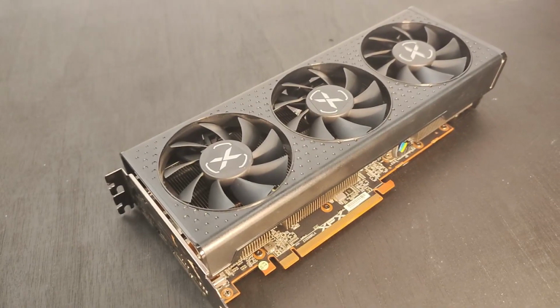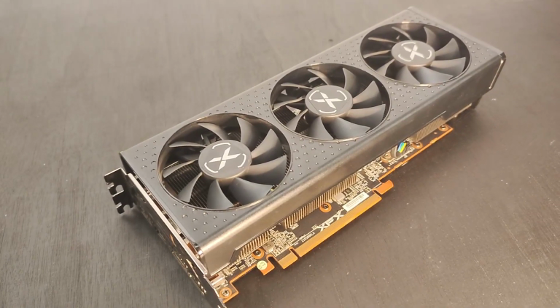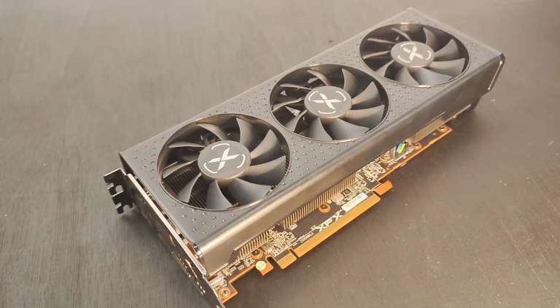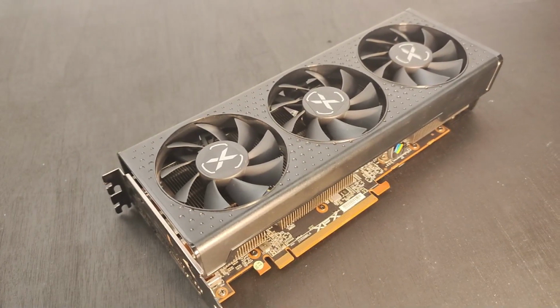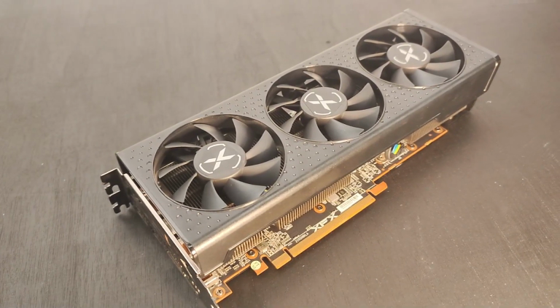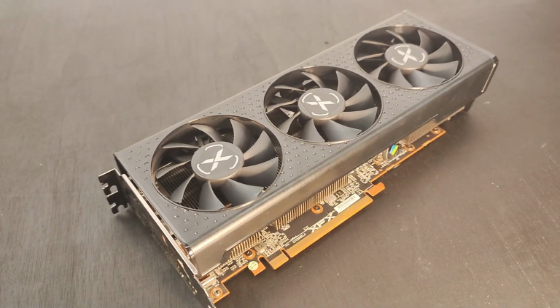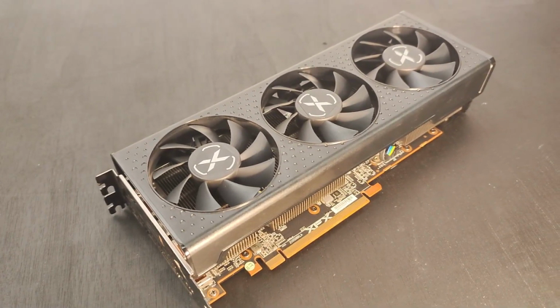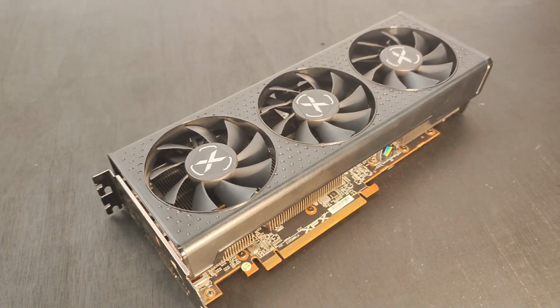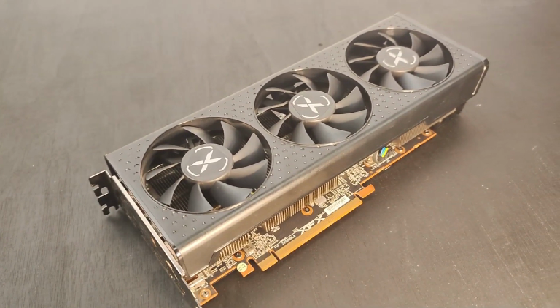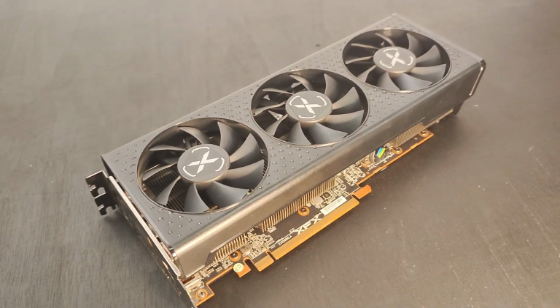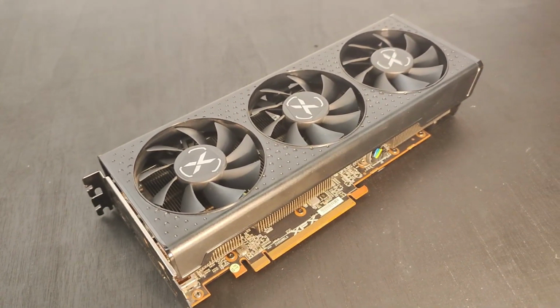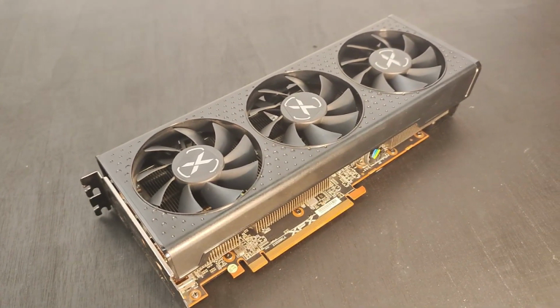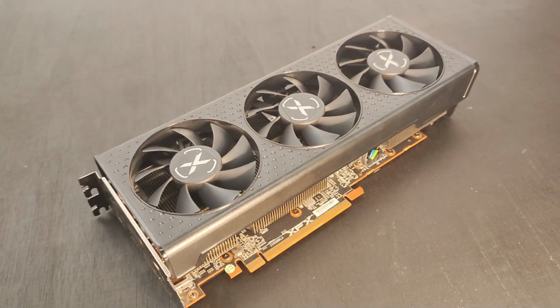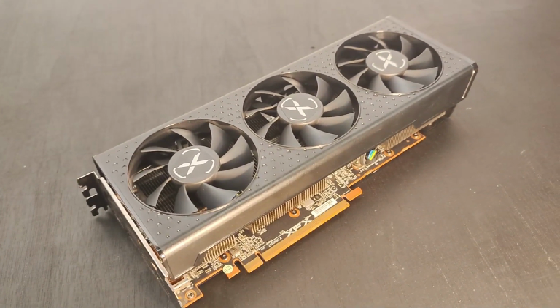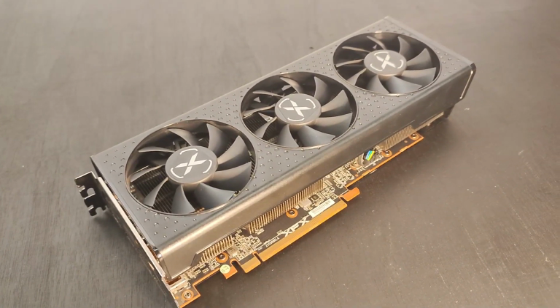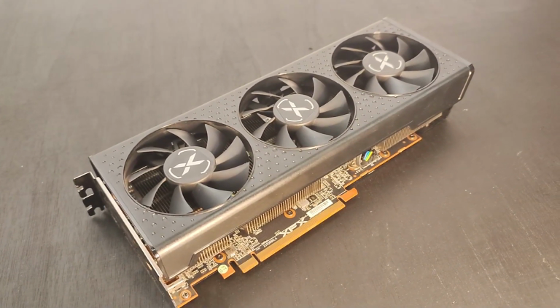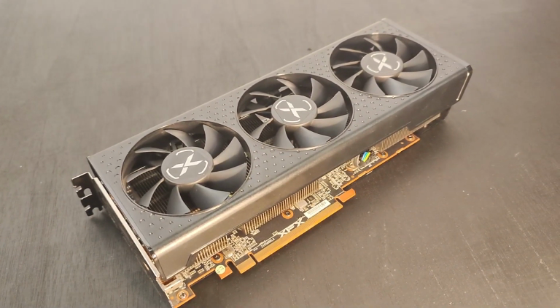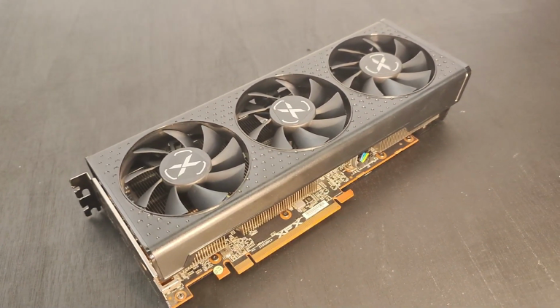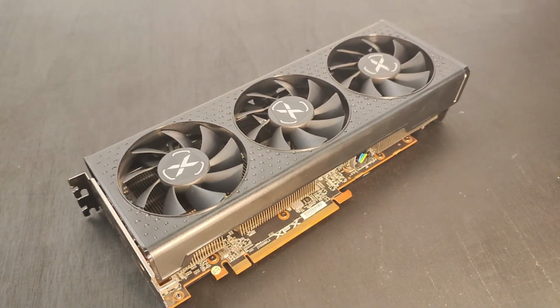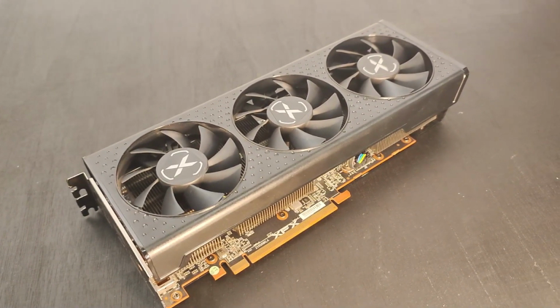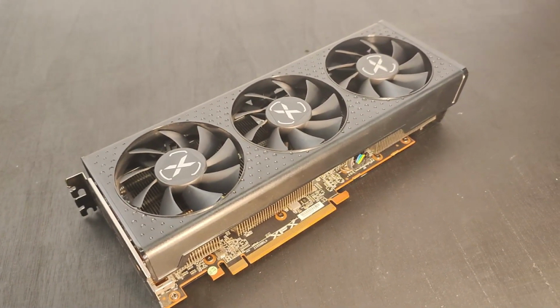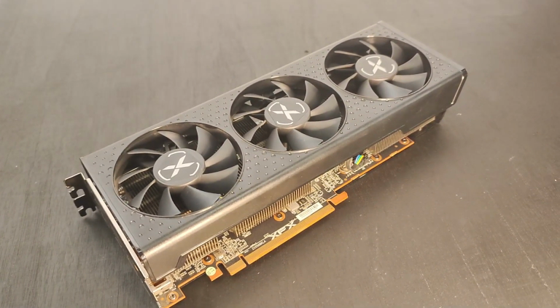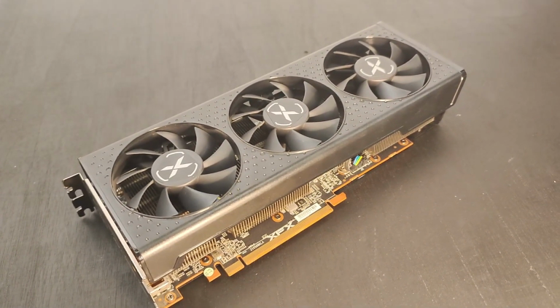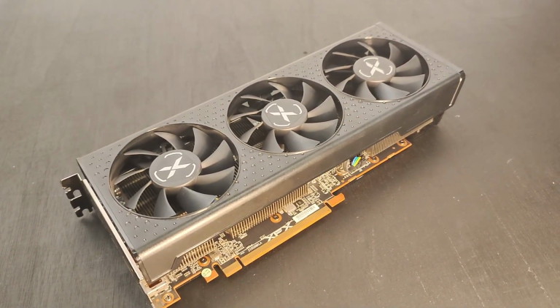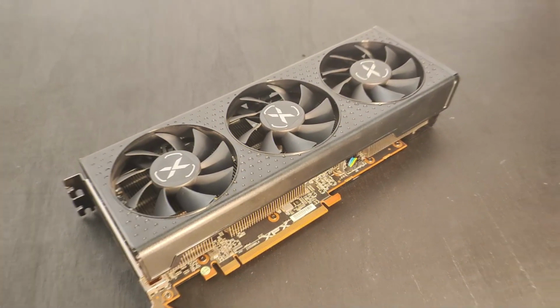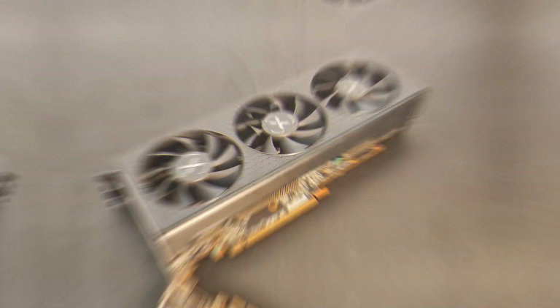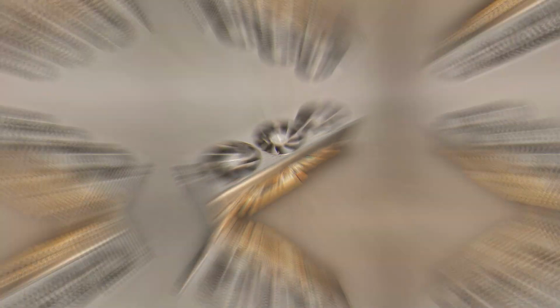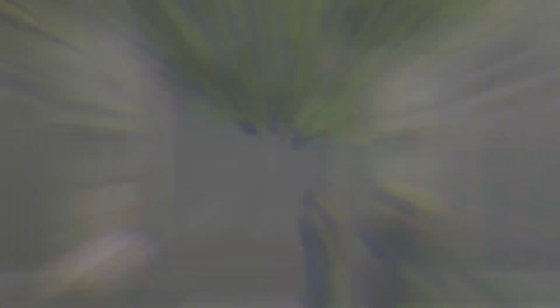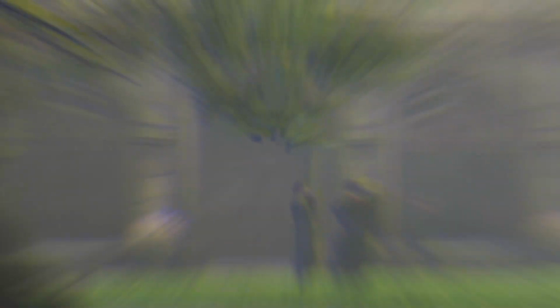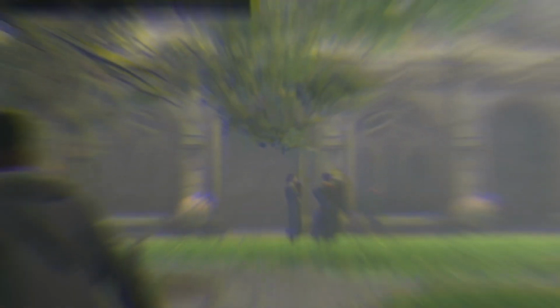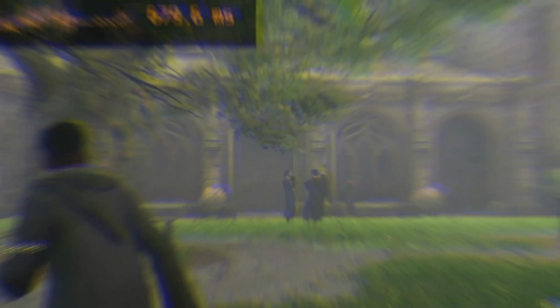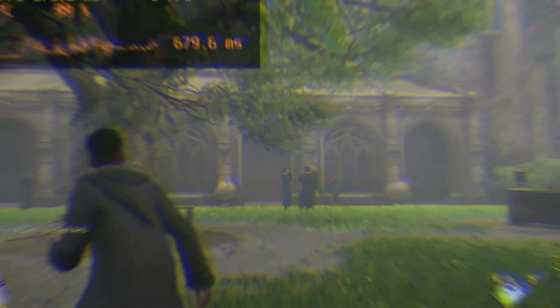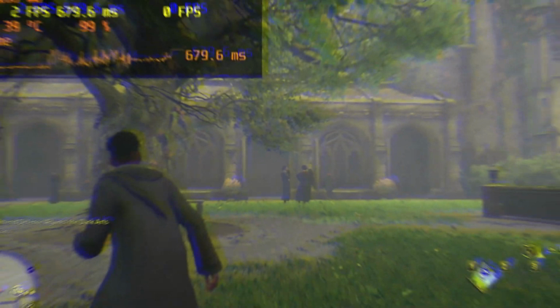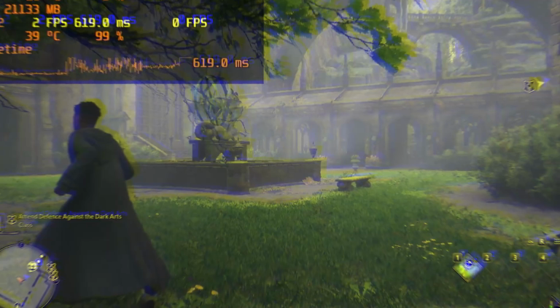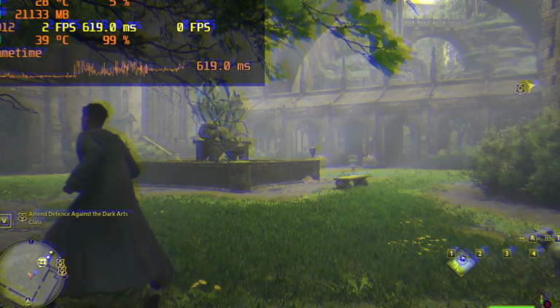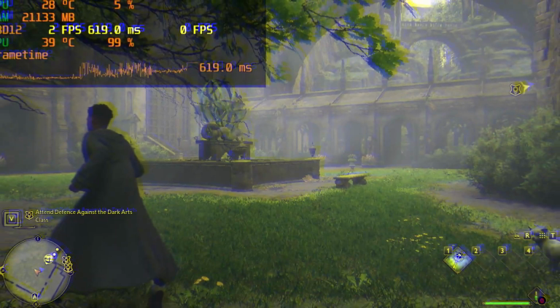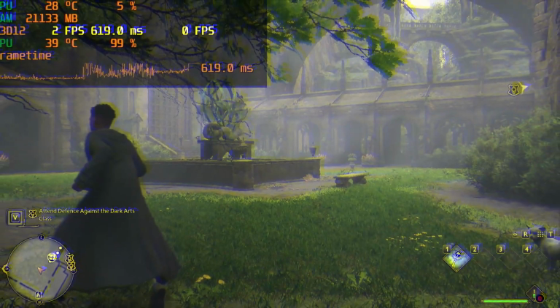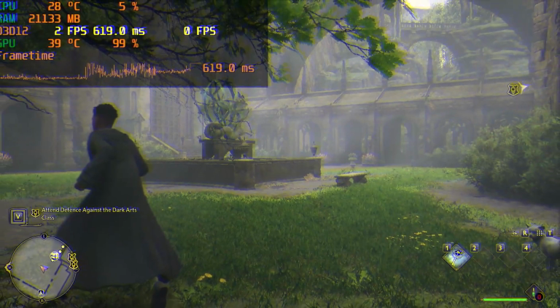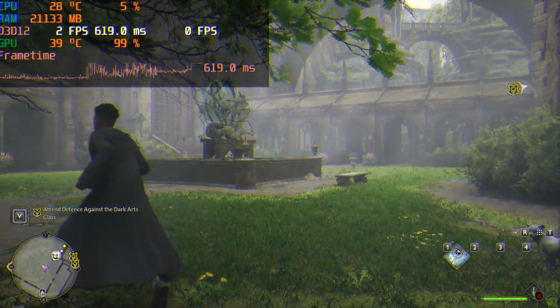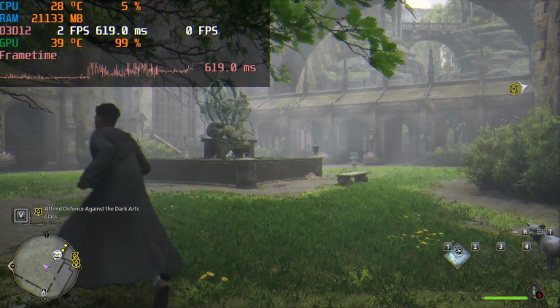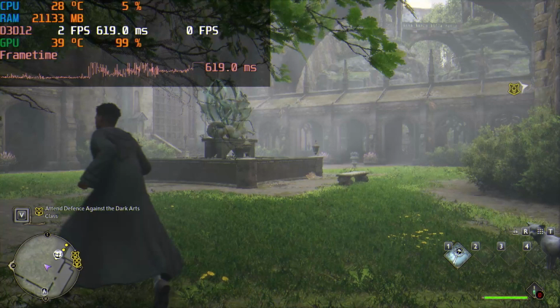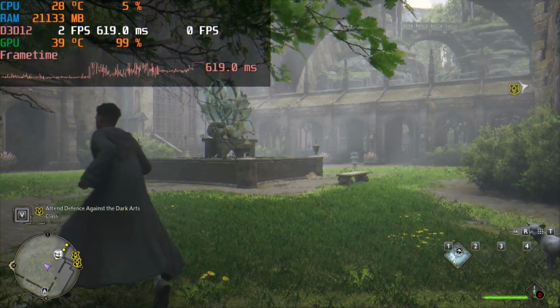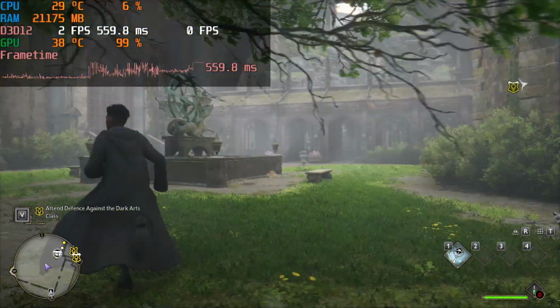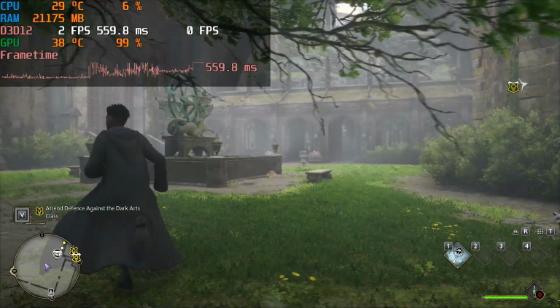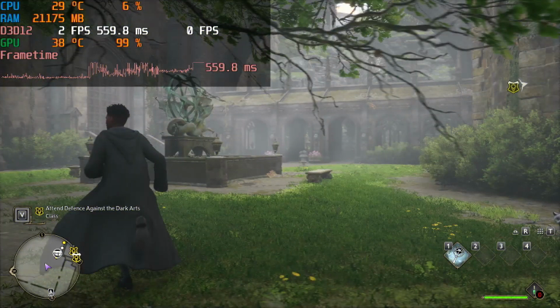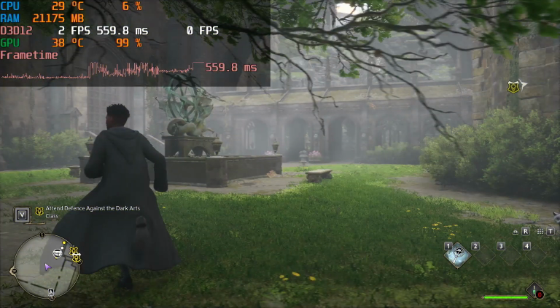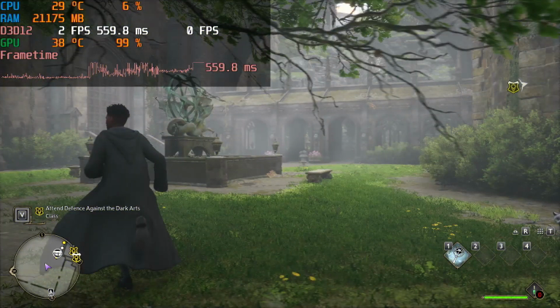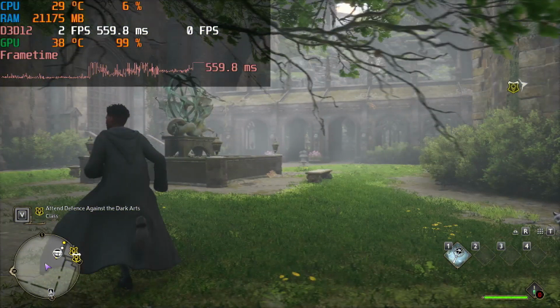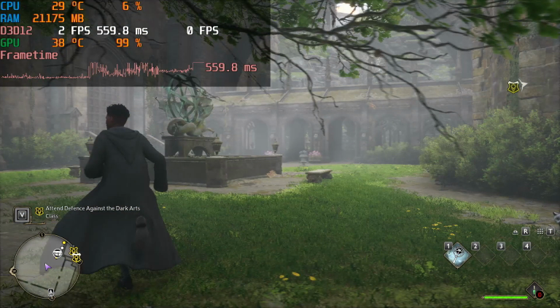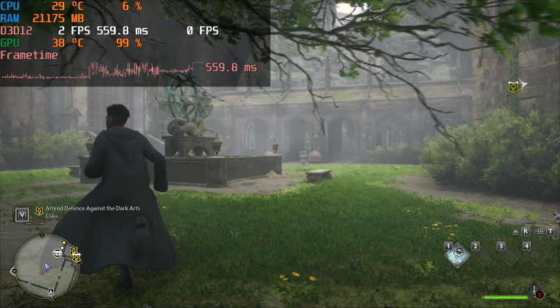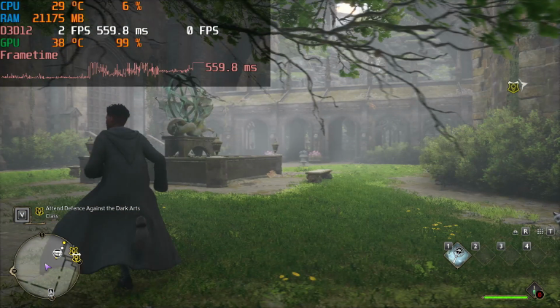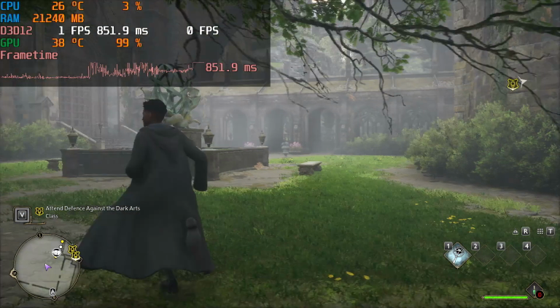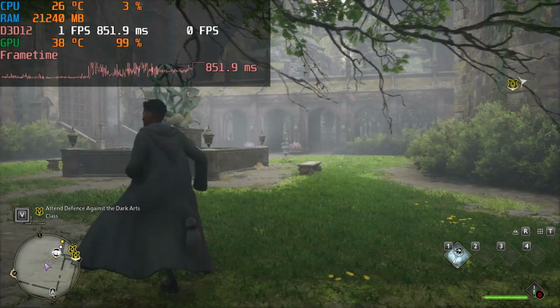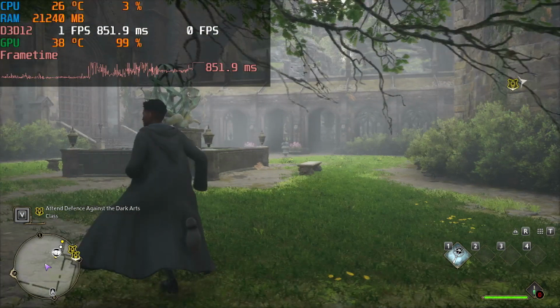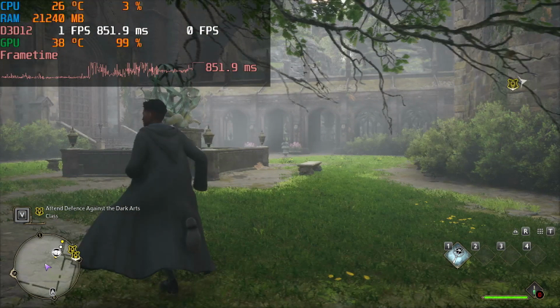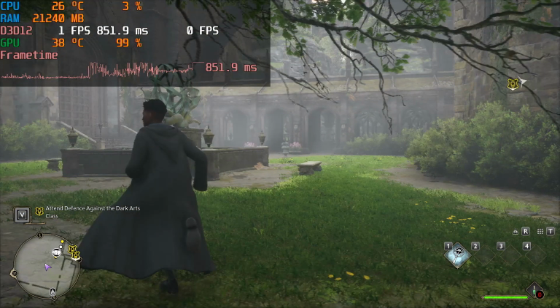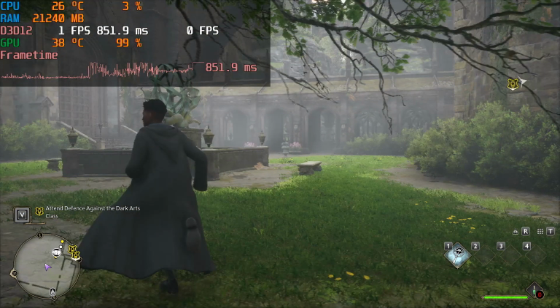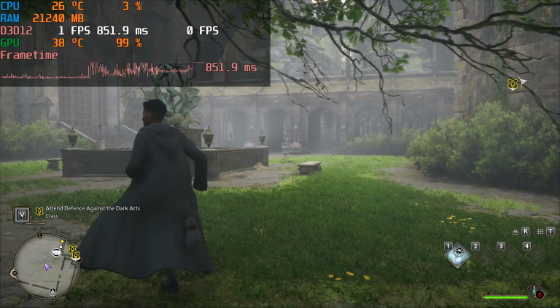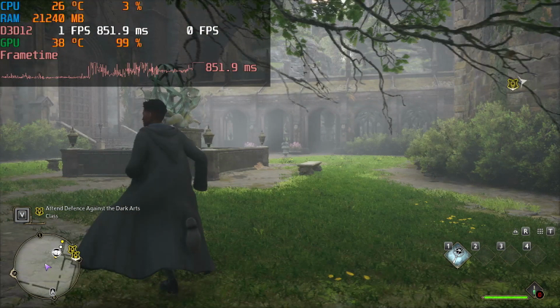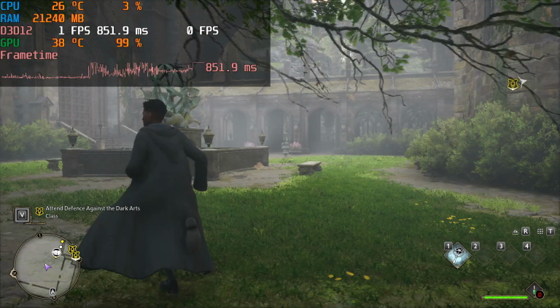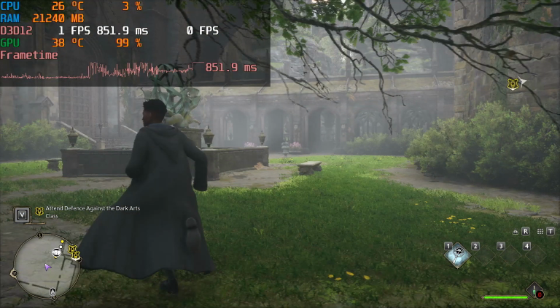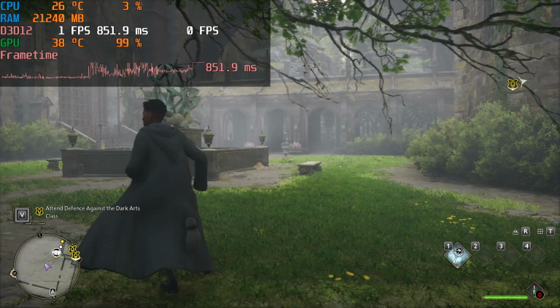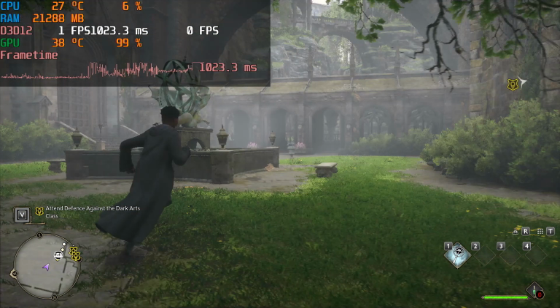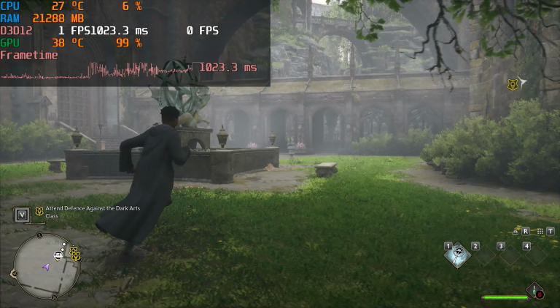Finally got my new GPU. Can't wait to play some Hogwarts Legacy on this. Oh wait, what's this? What's happened?